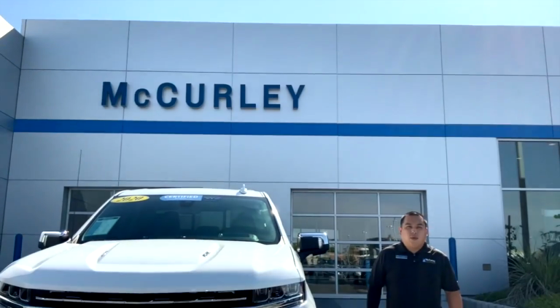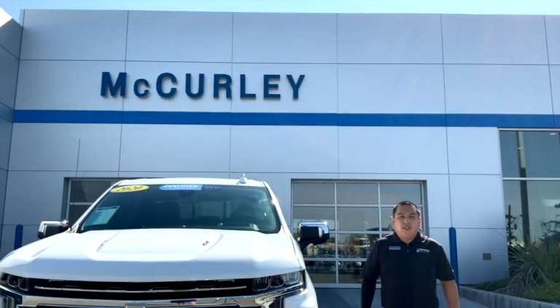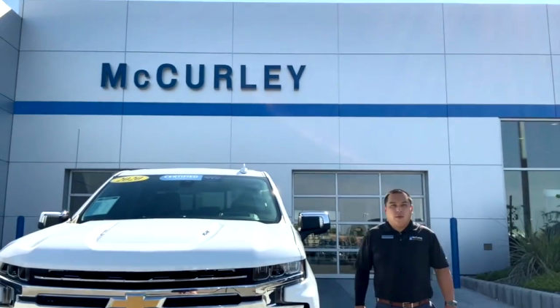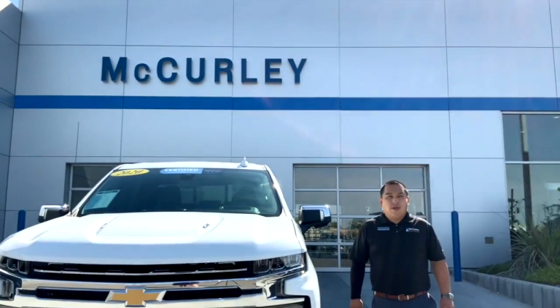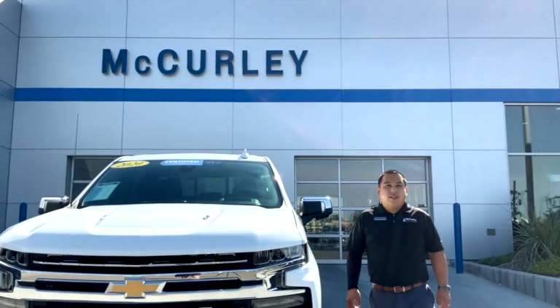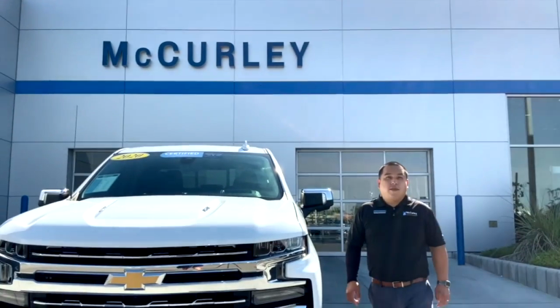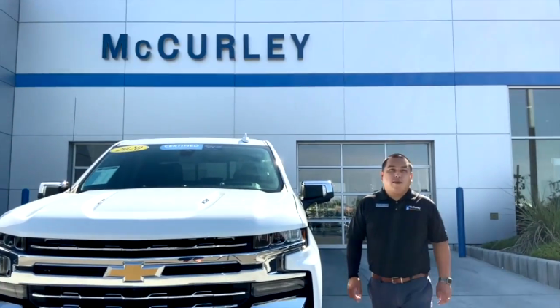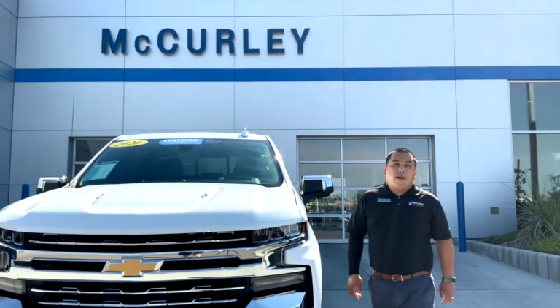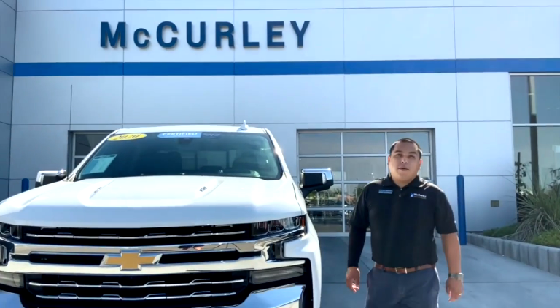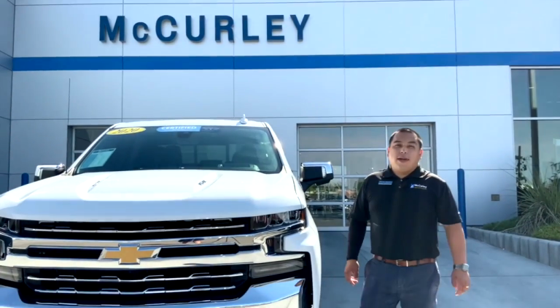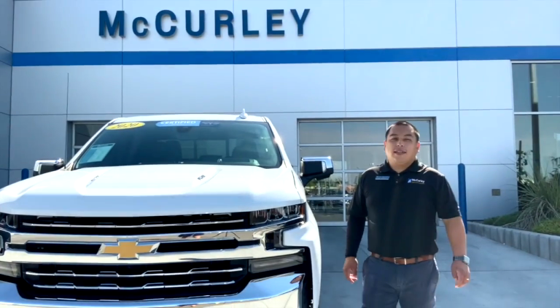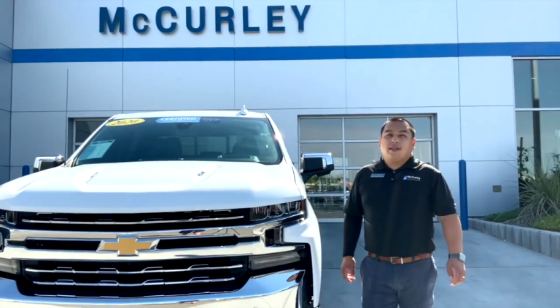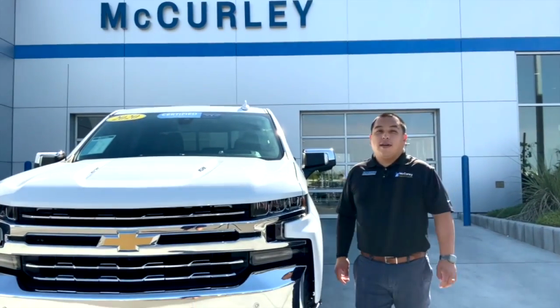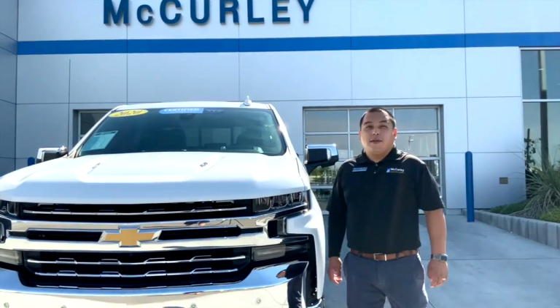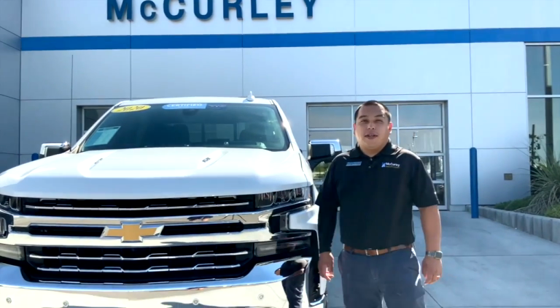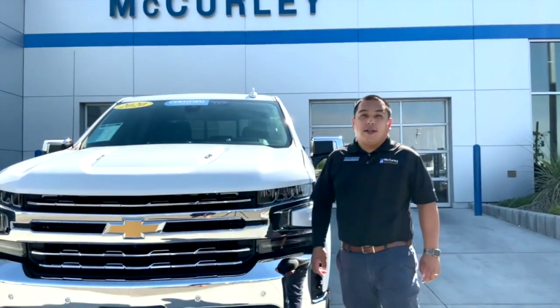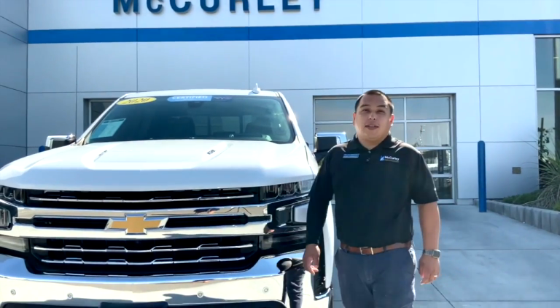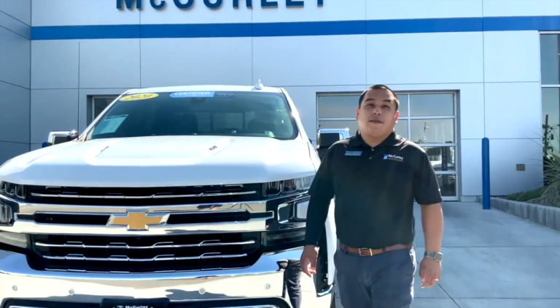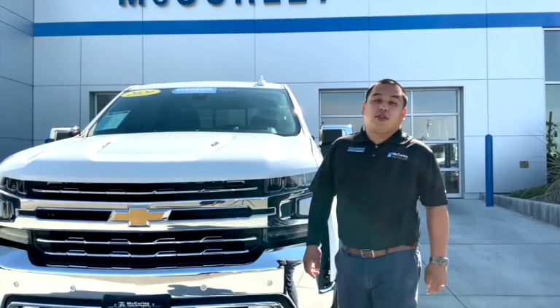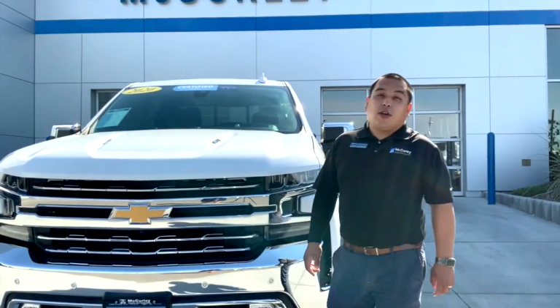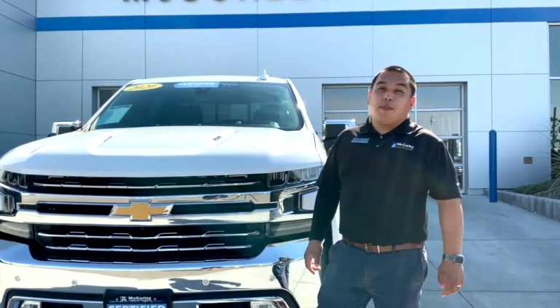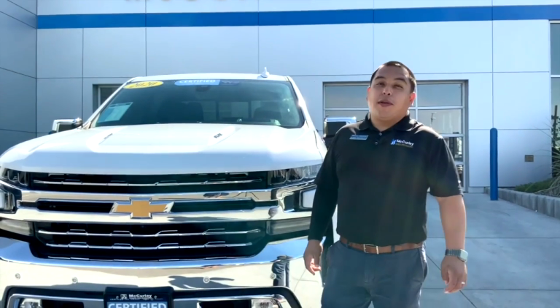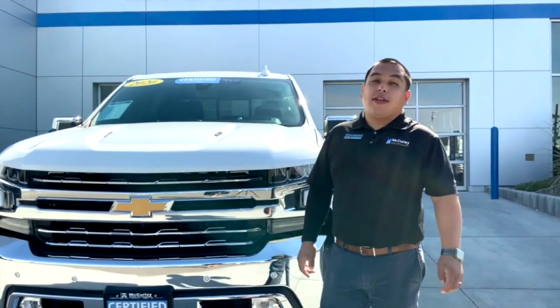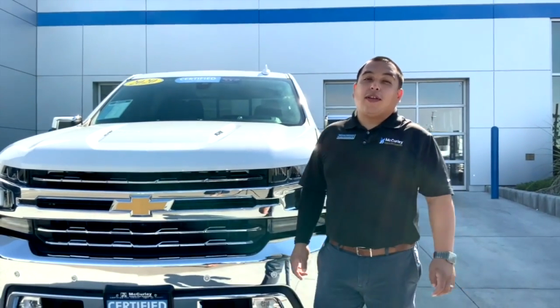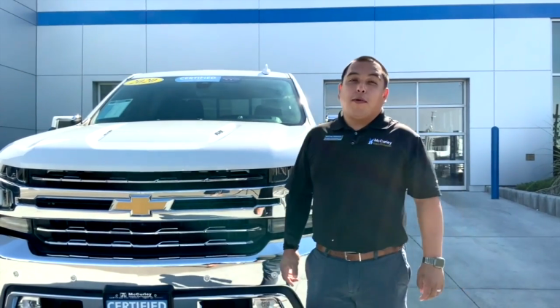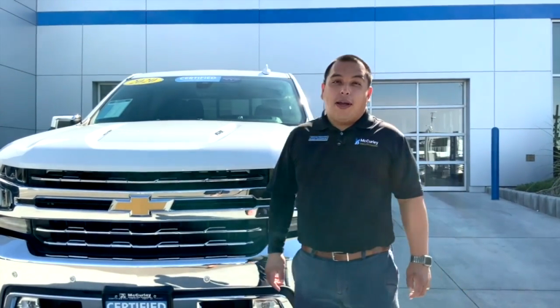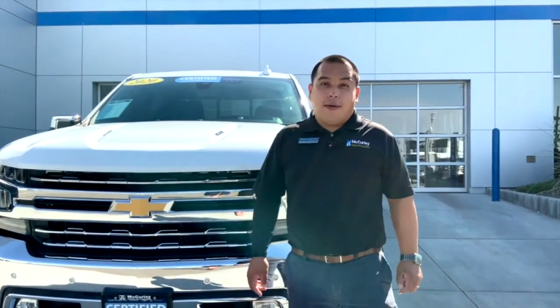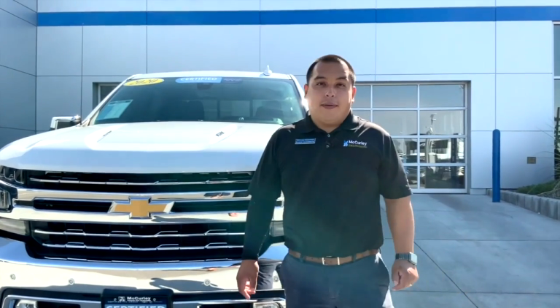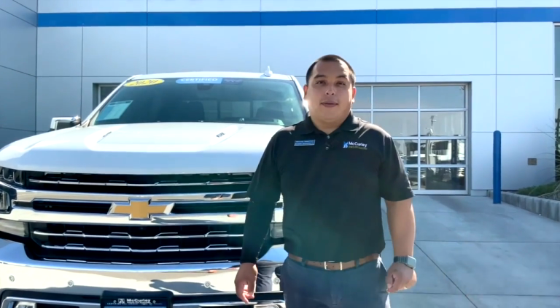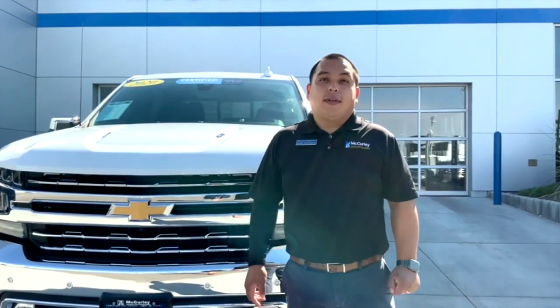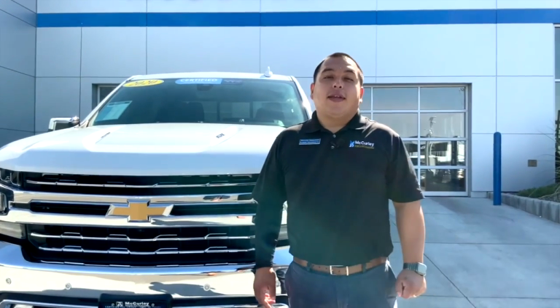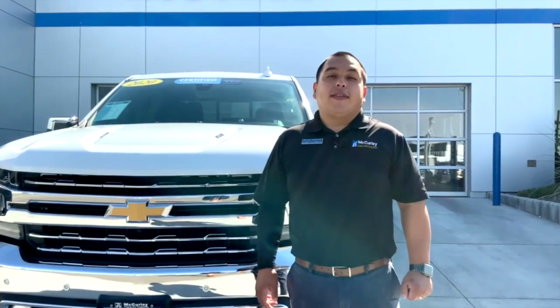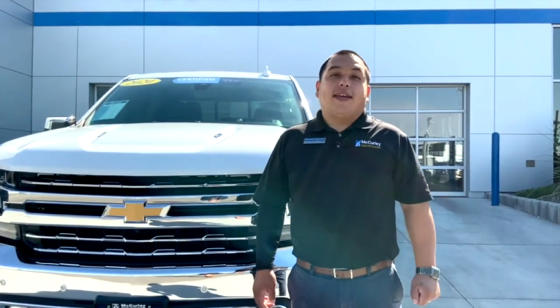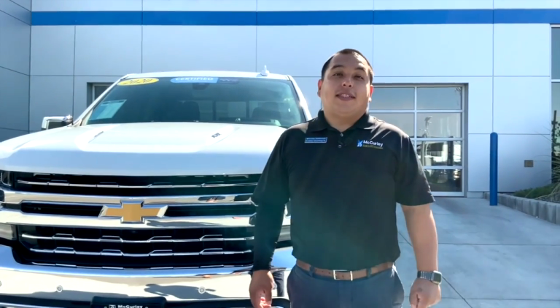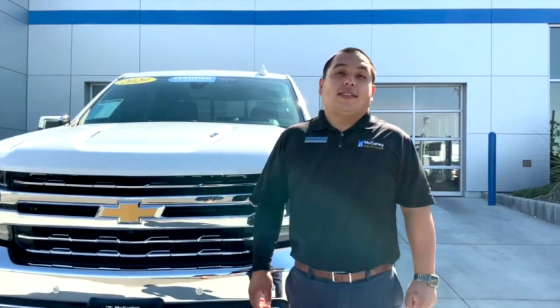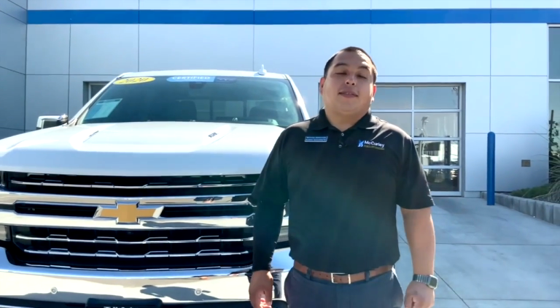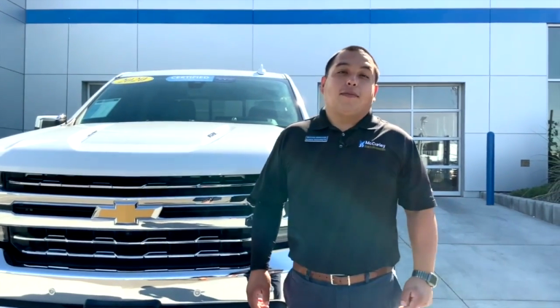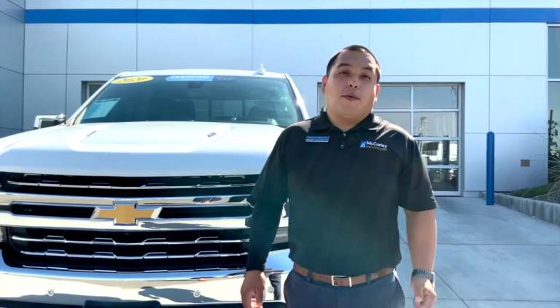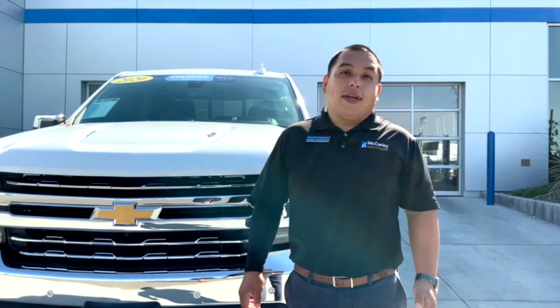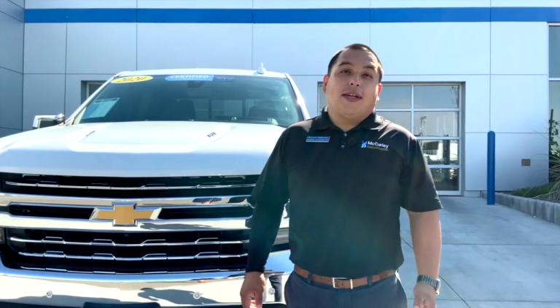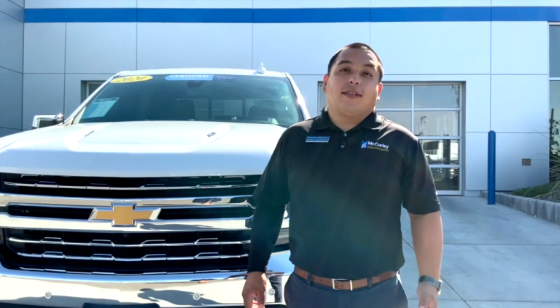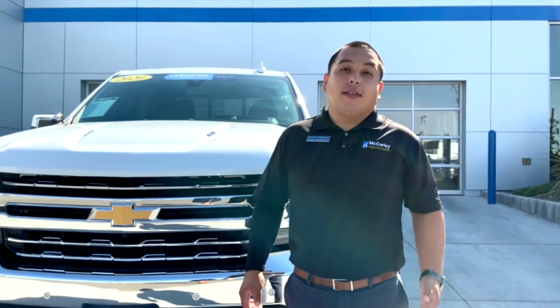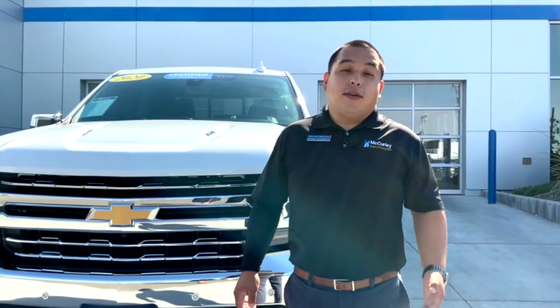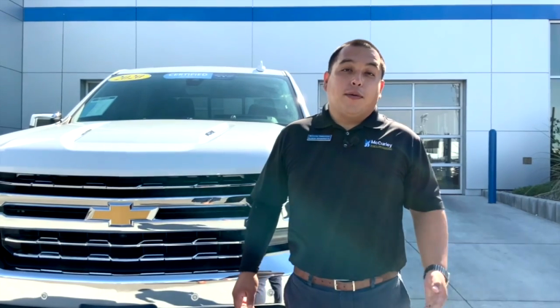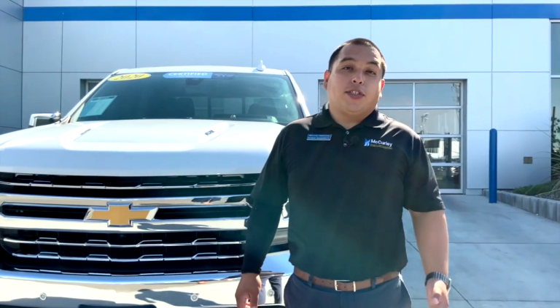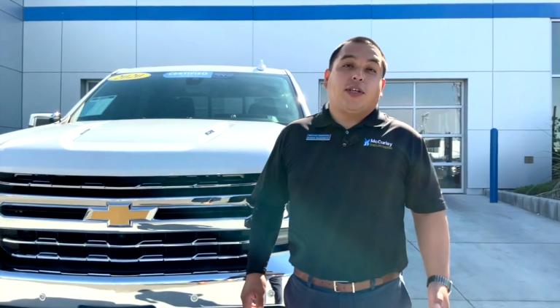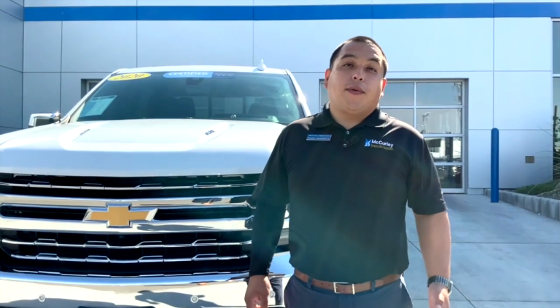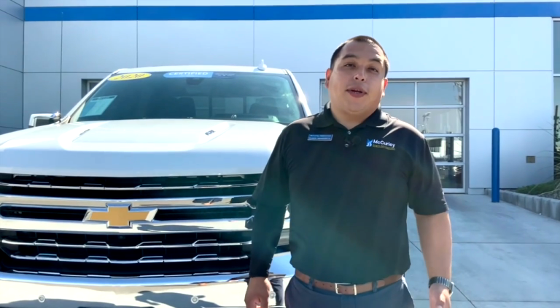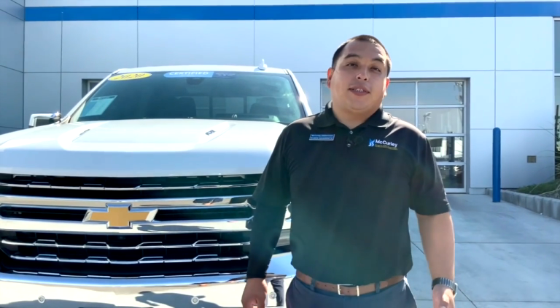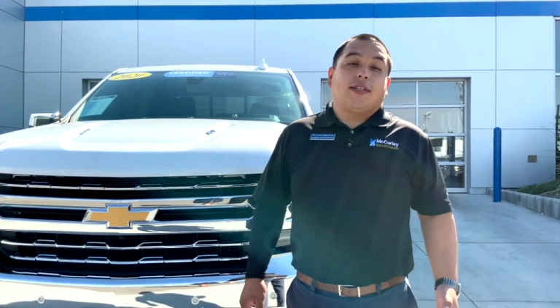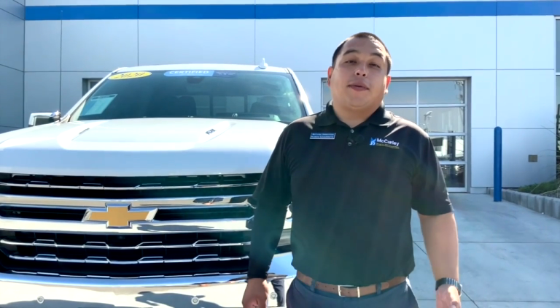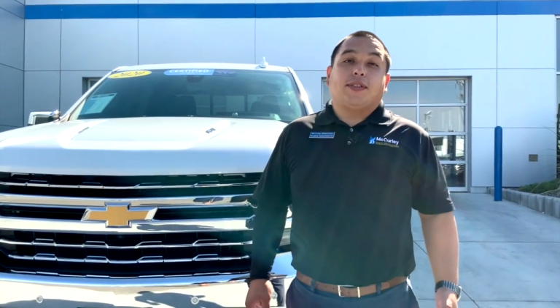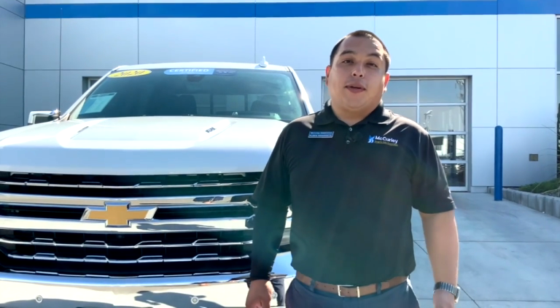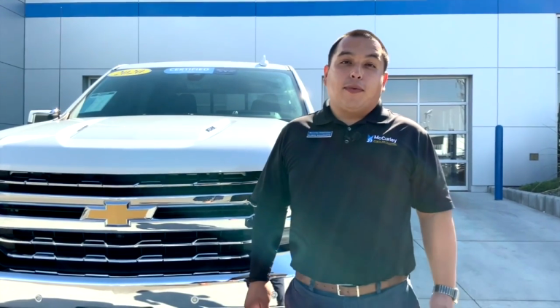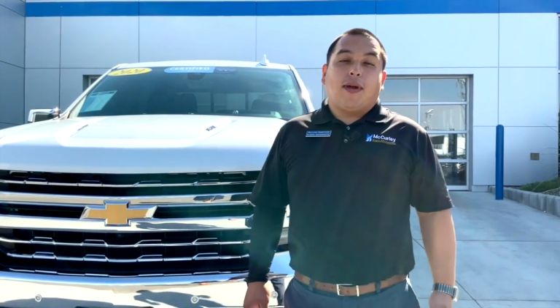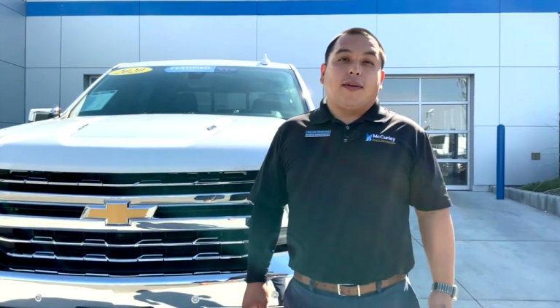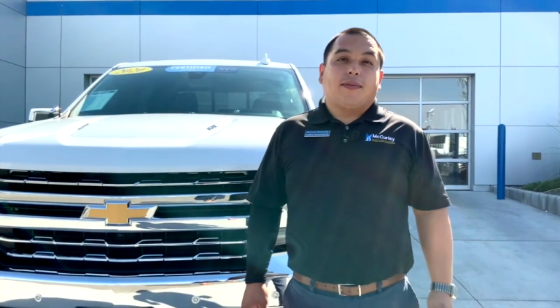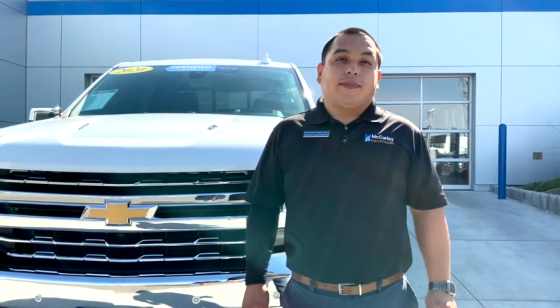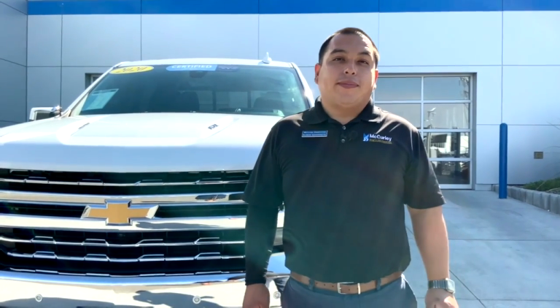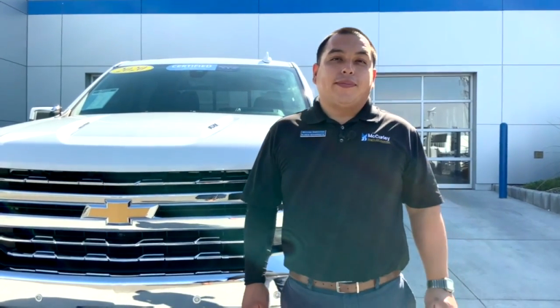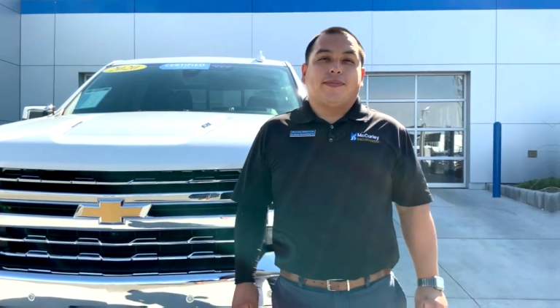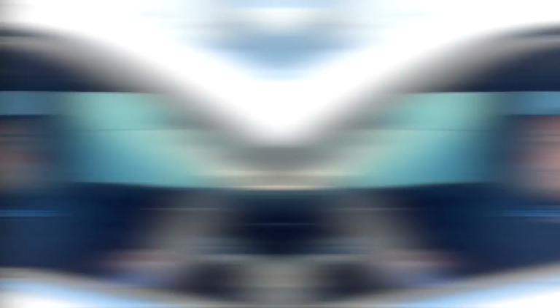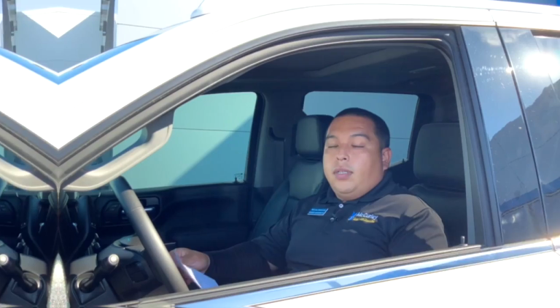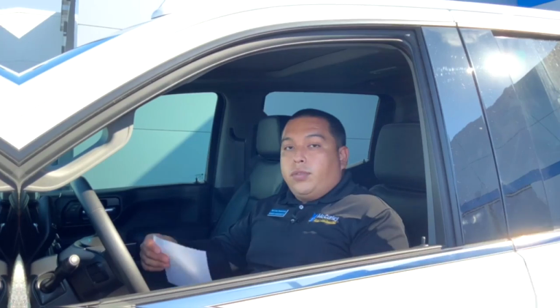The 2020 Silverado has a hundred years of truck-building know-how — that's what went into the newest generation of Silverado.